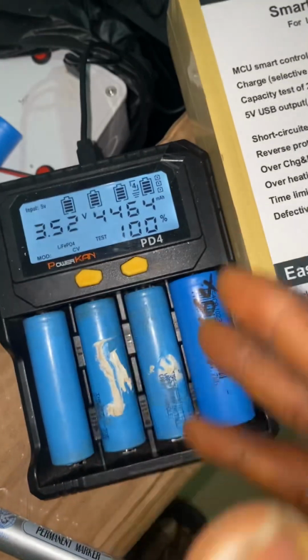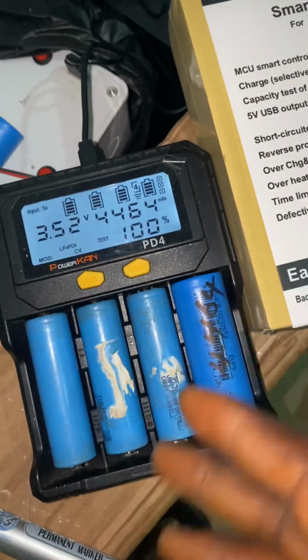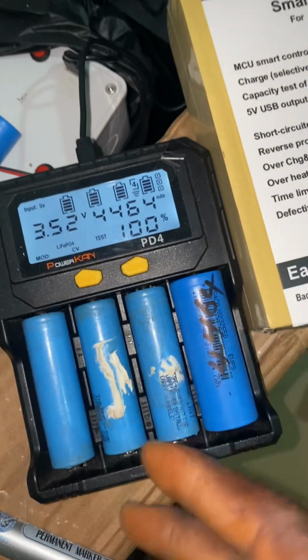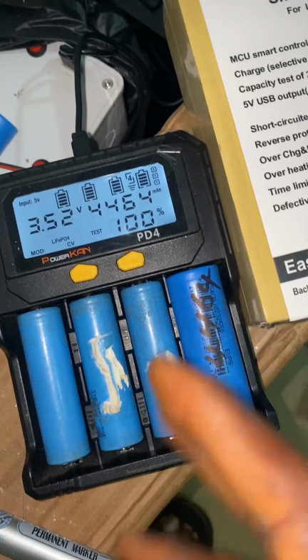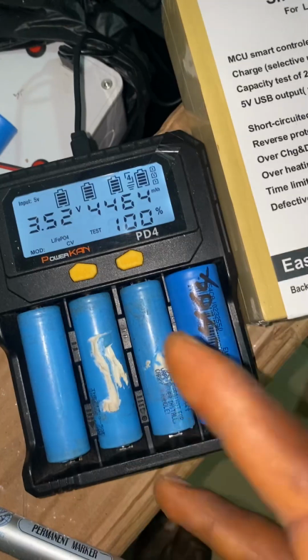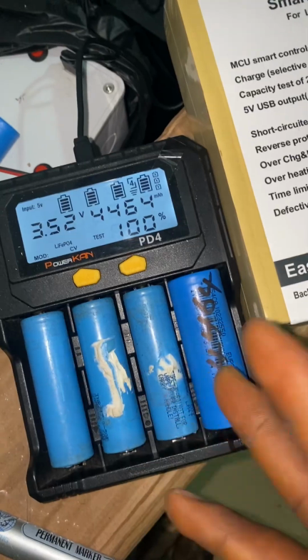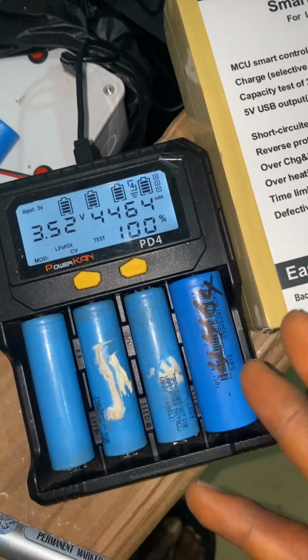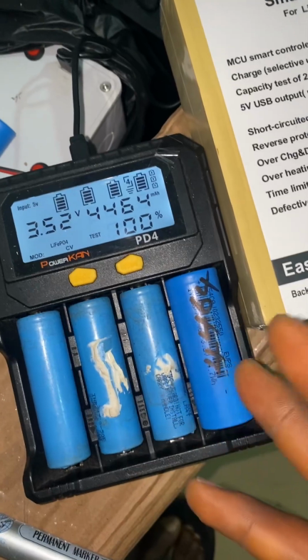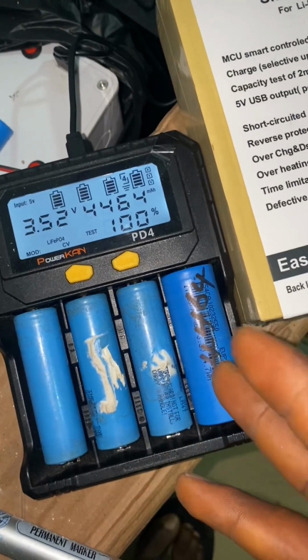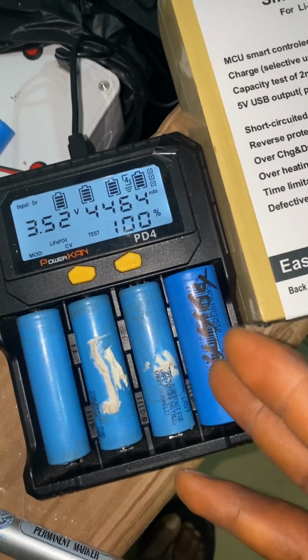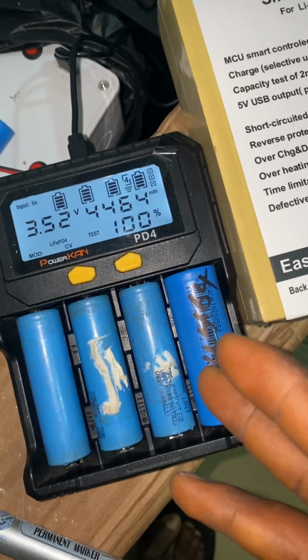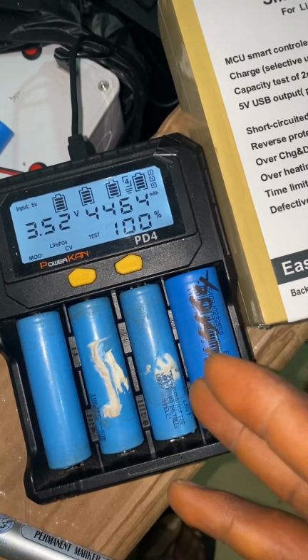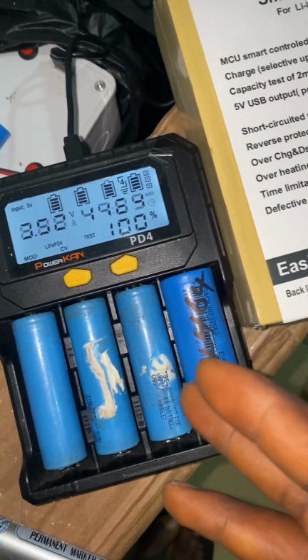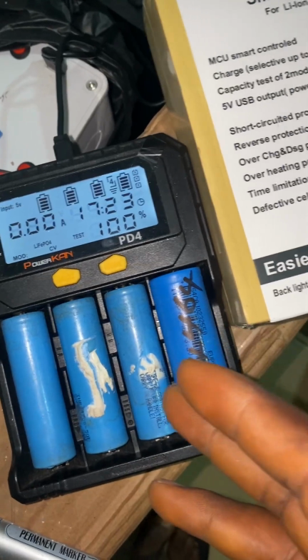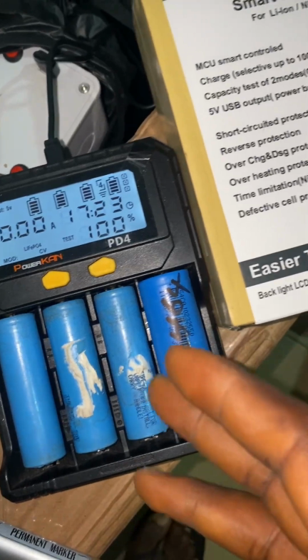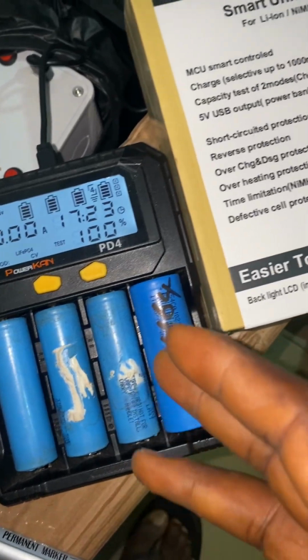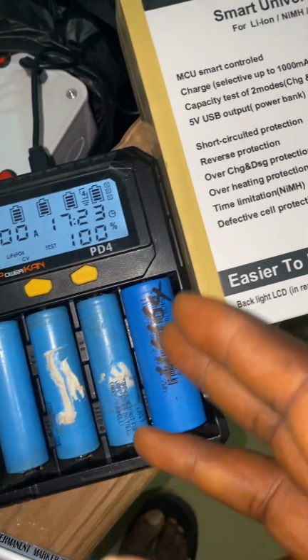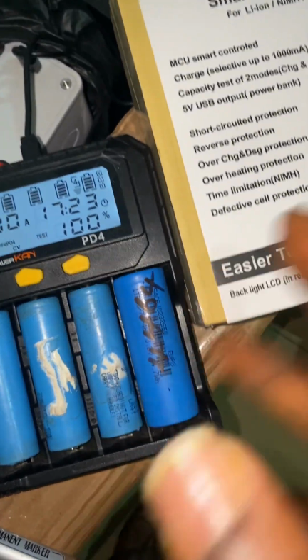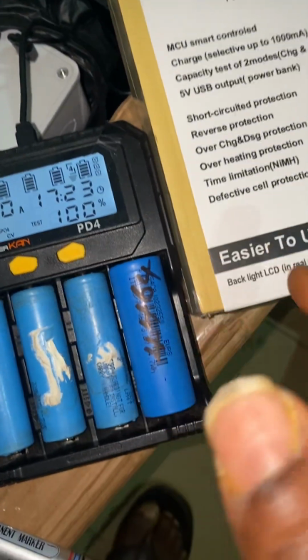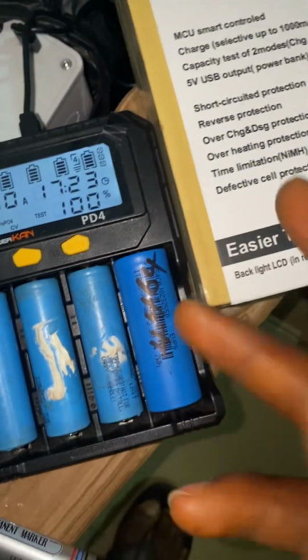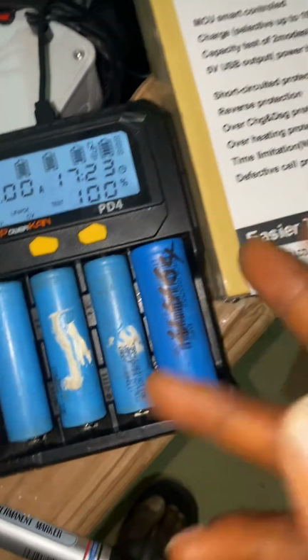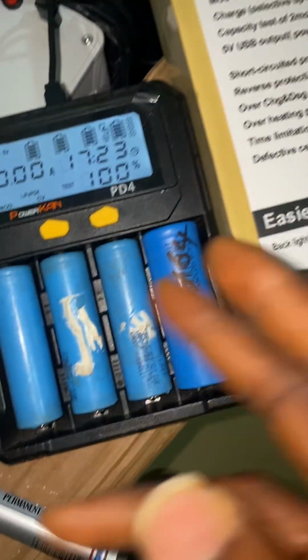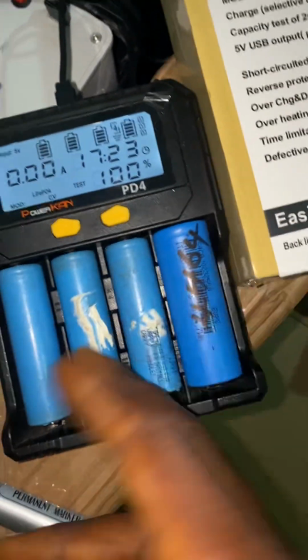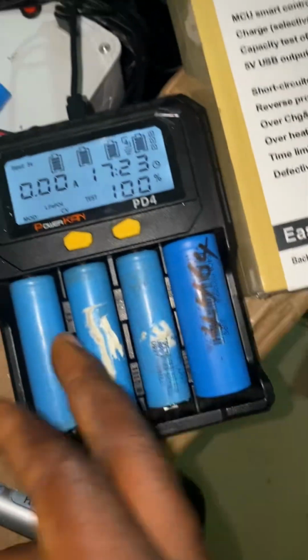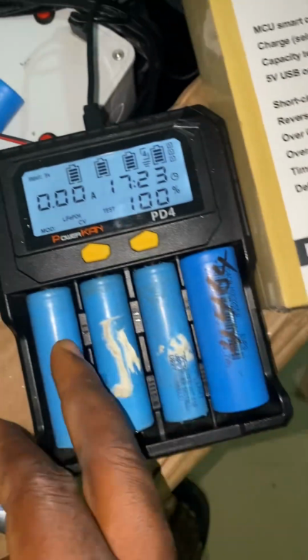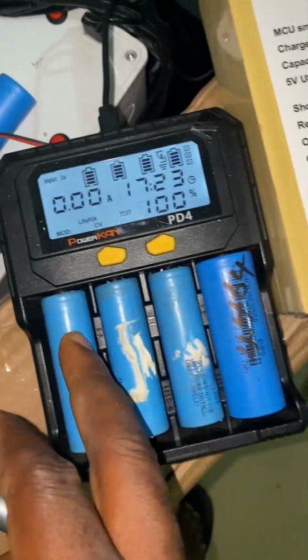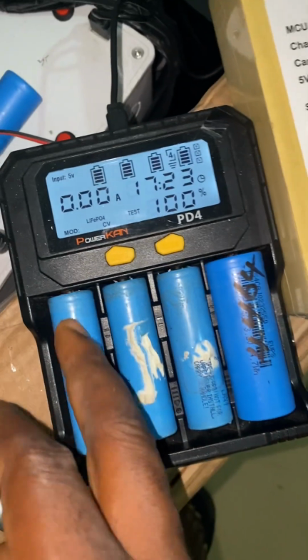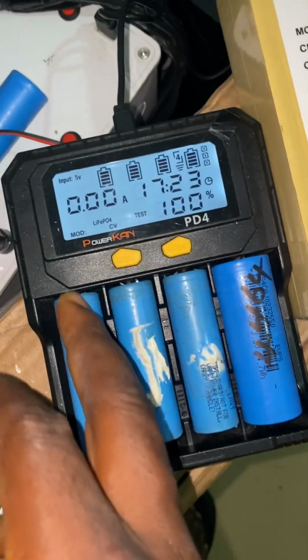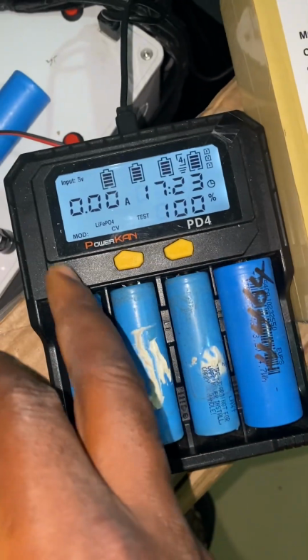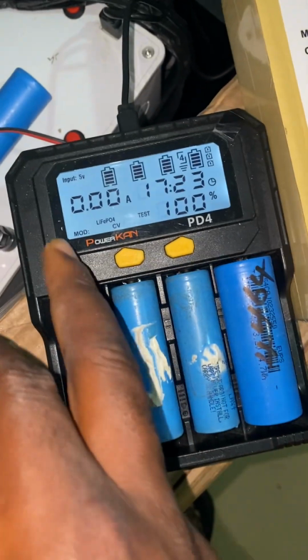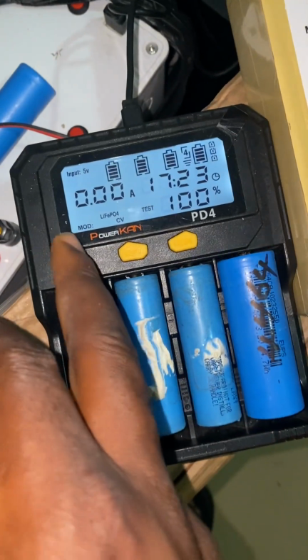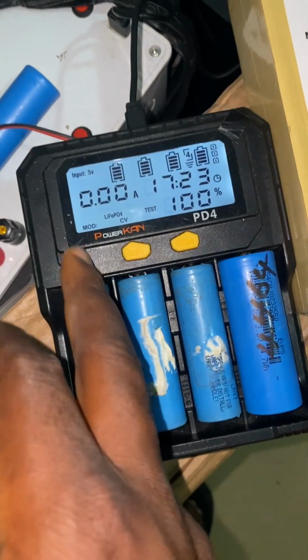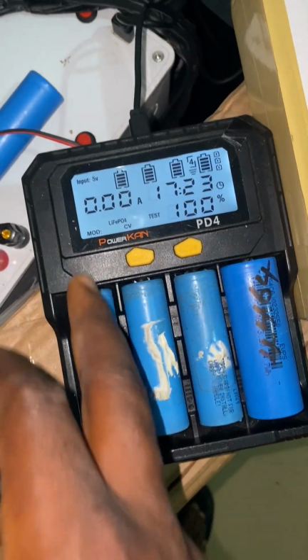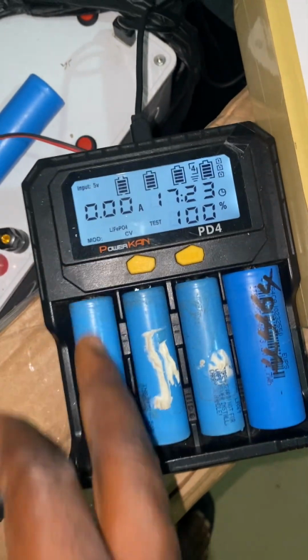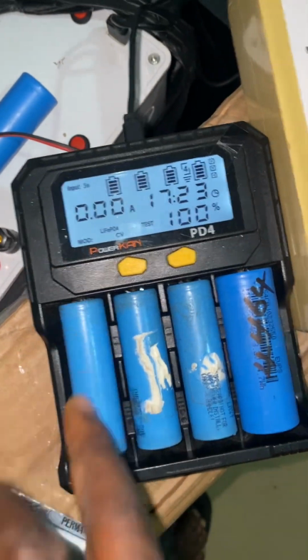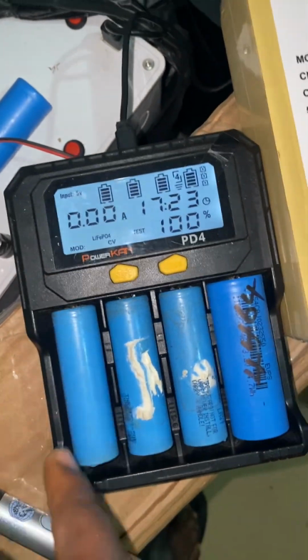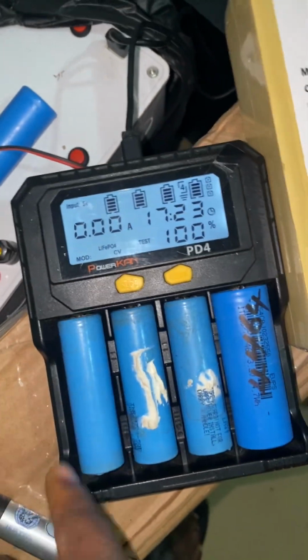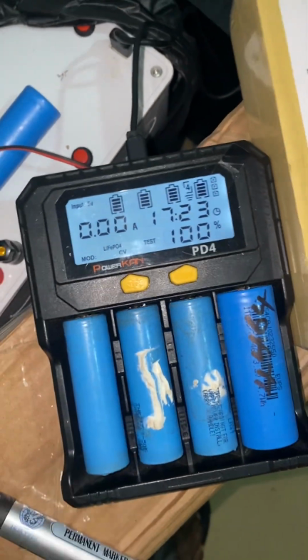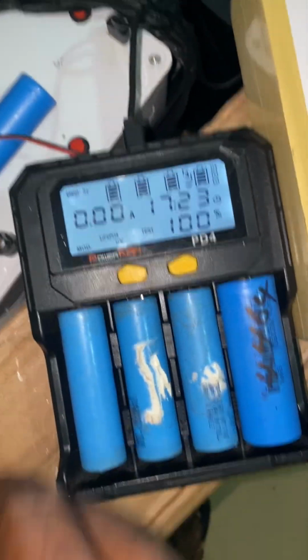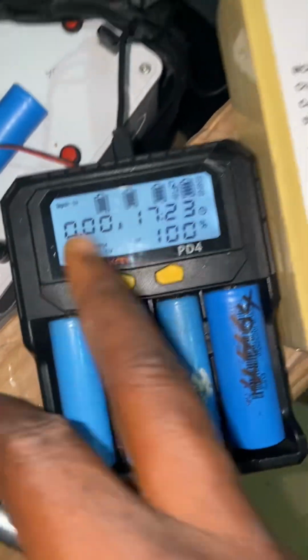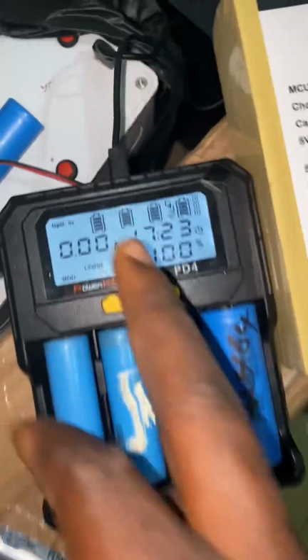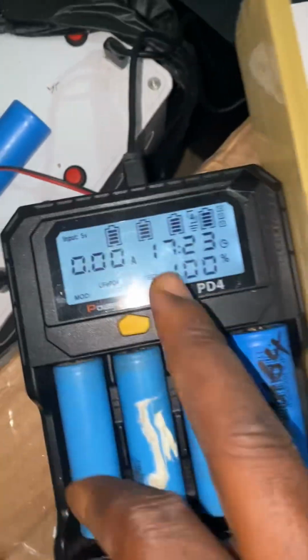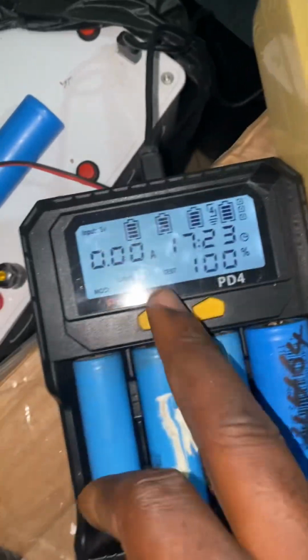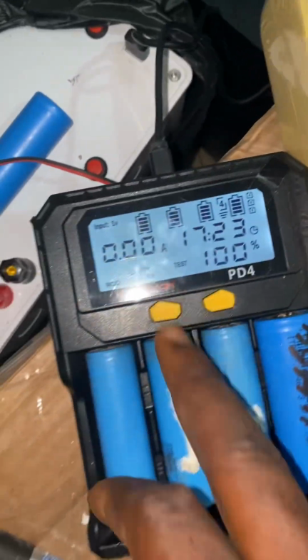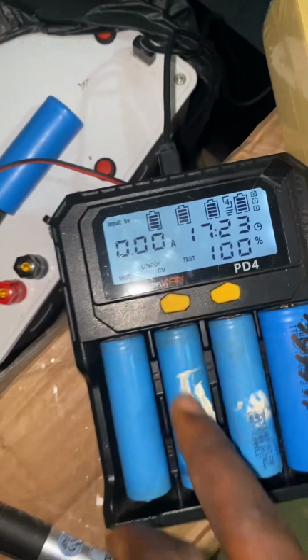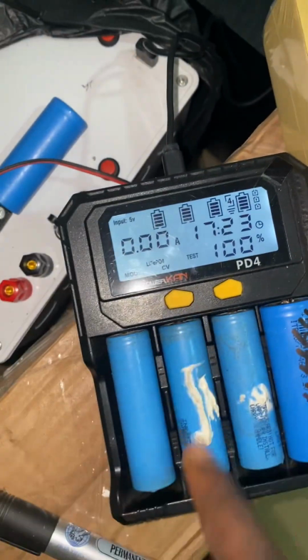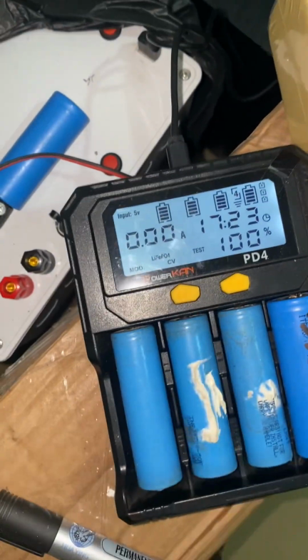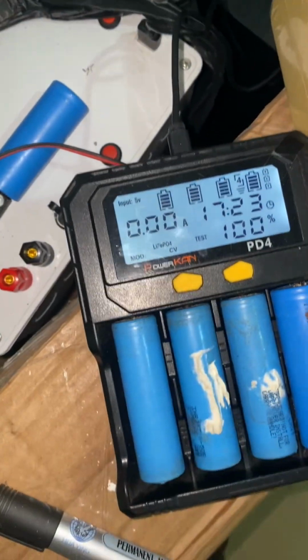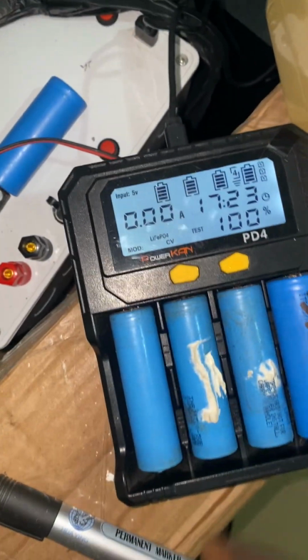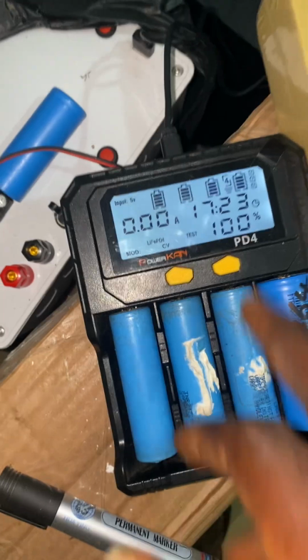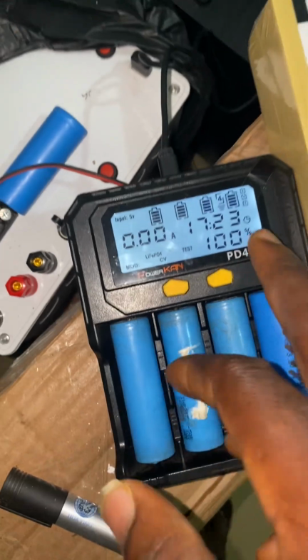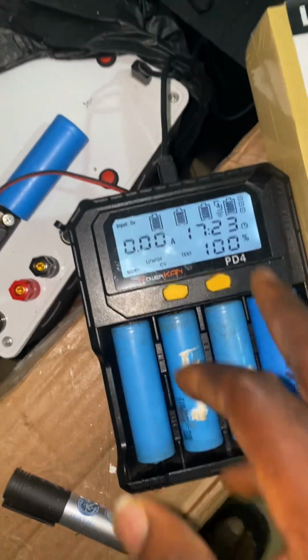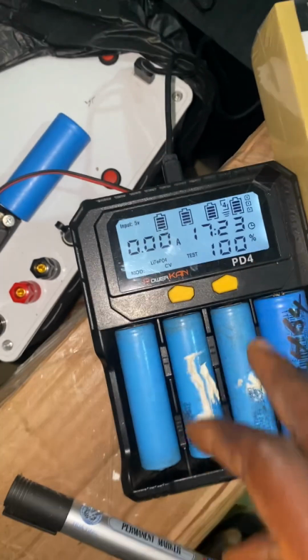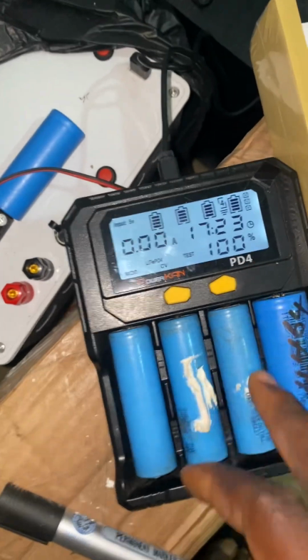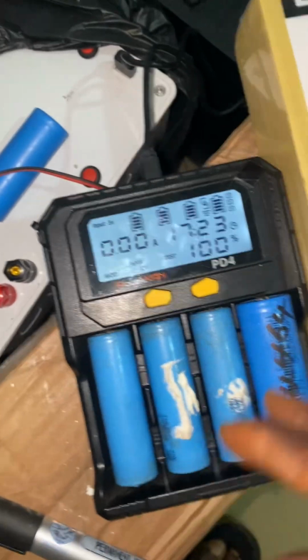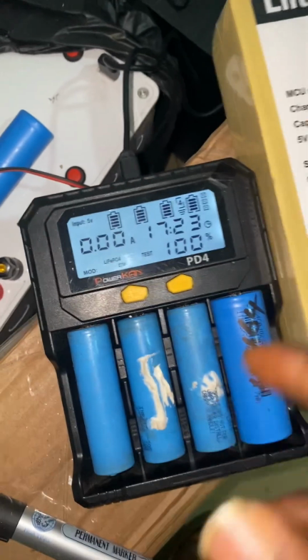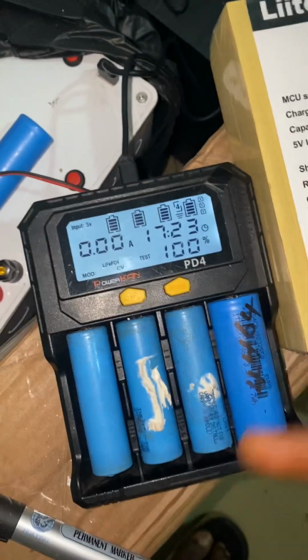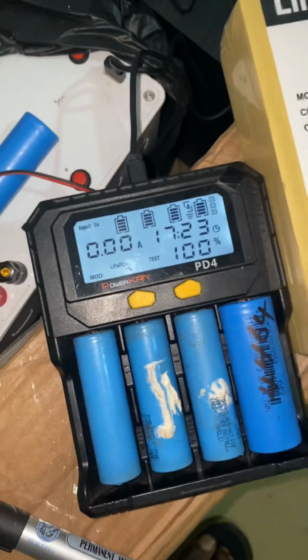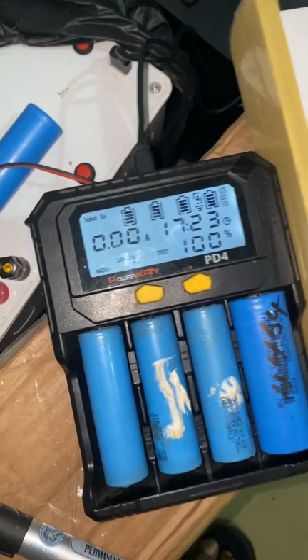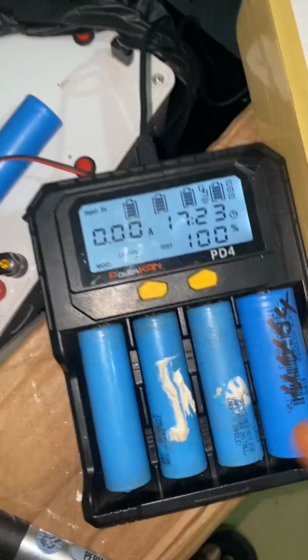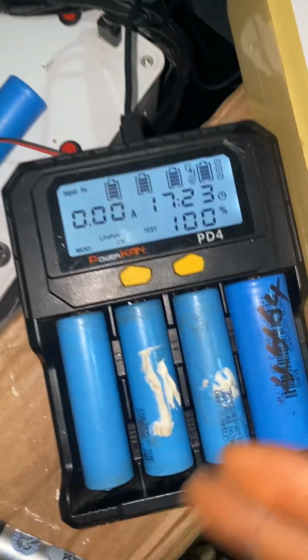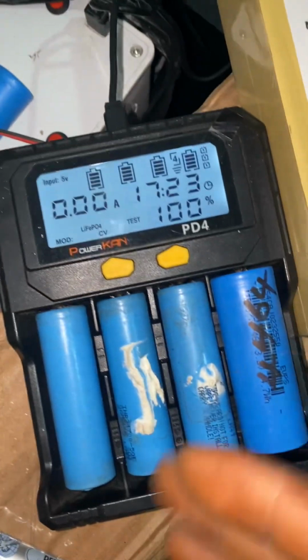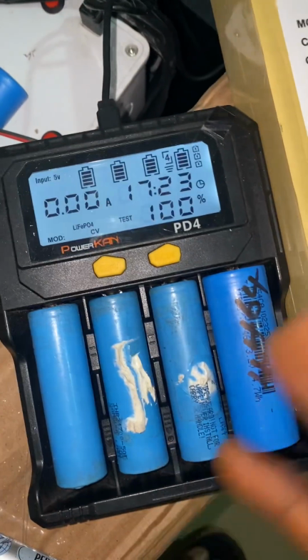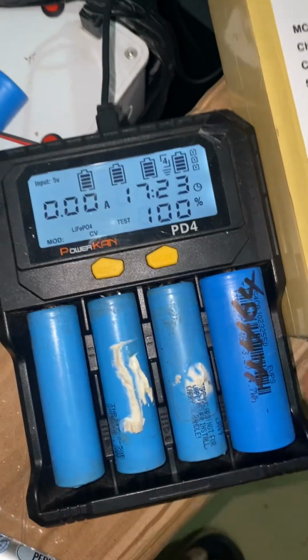One other thing that this little color has is that it can charge independently — meaning this slot can be charging on its own, this one can charge on its own, and the rest also independently.